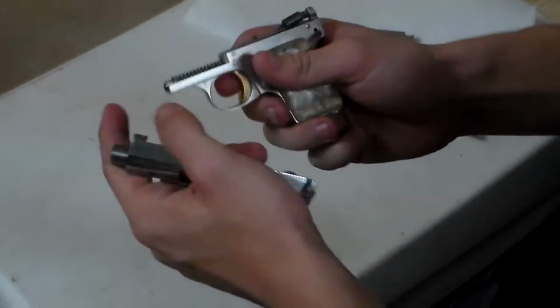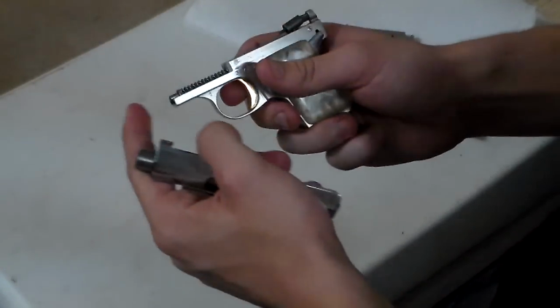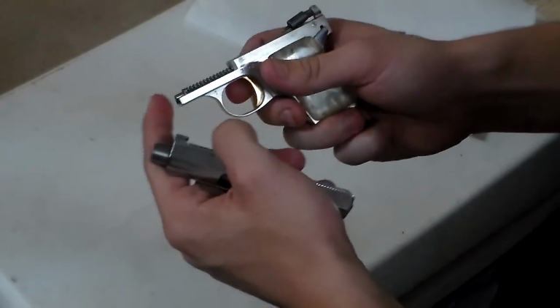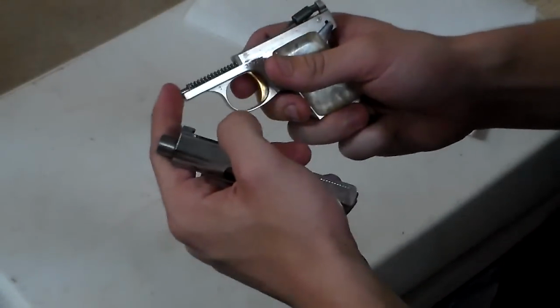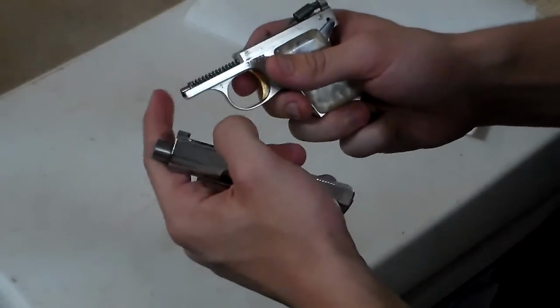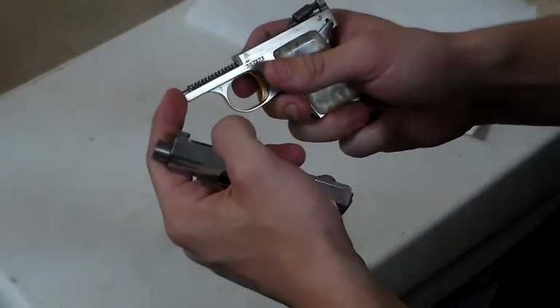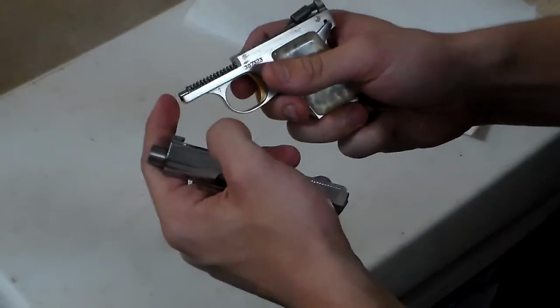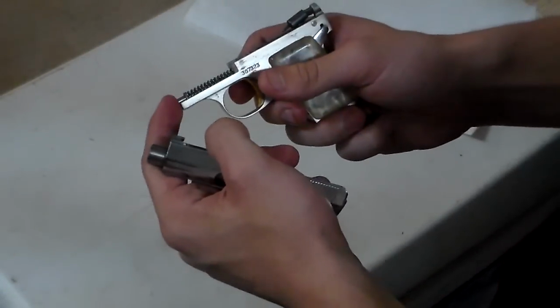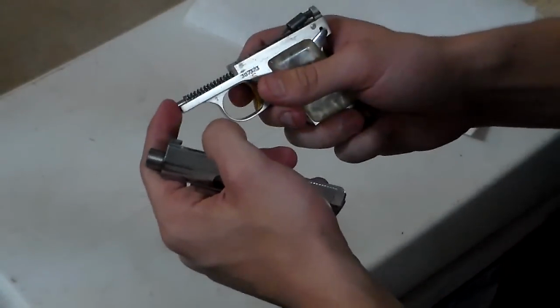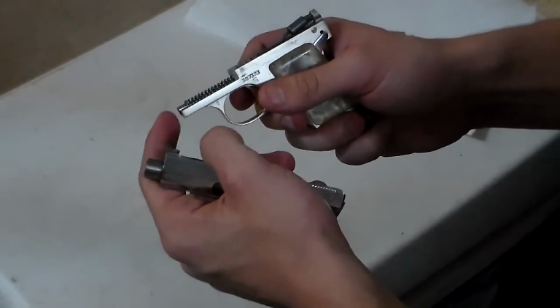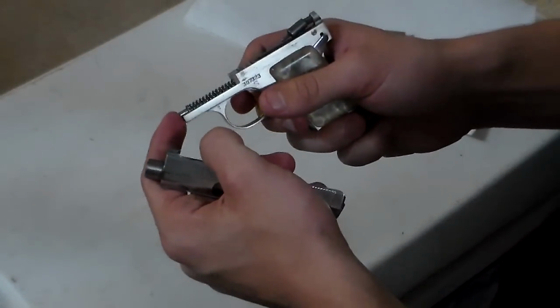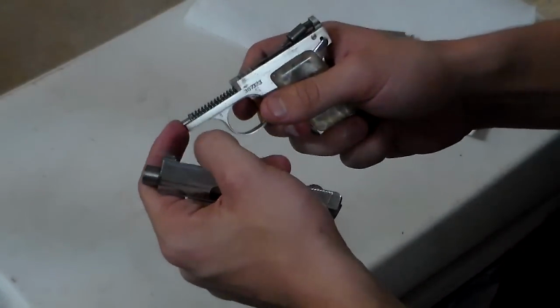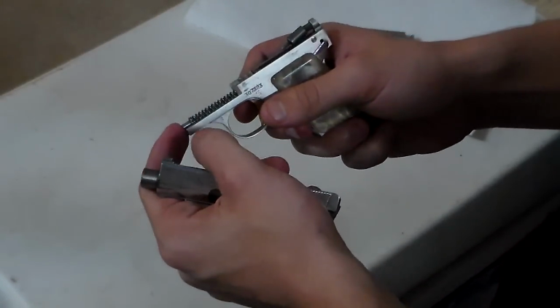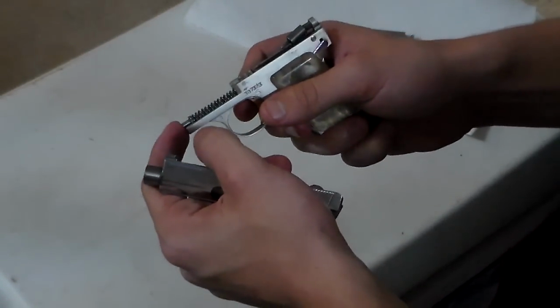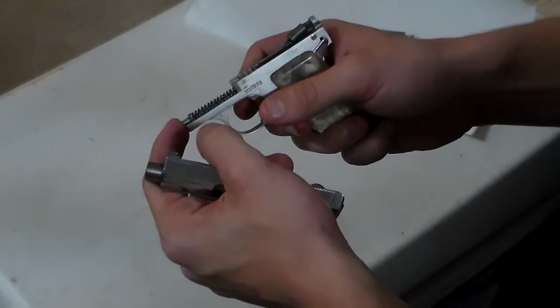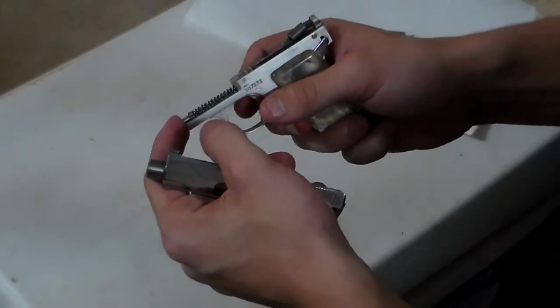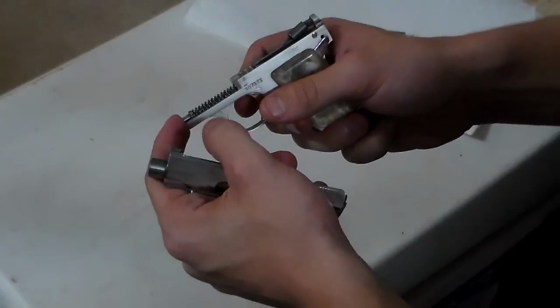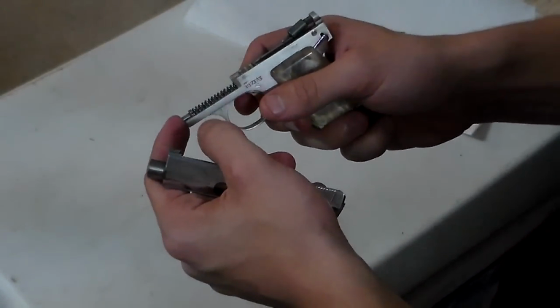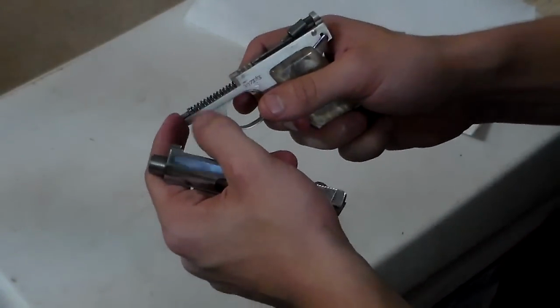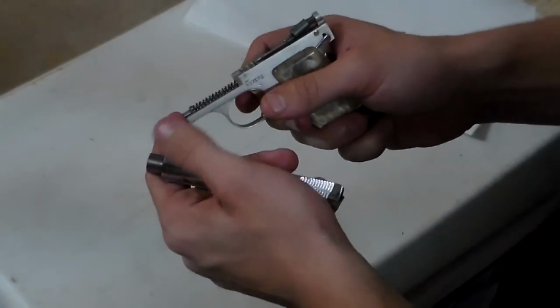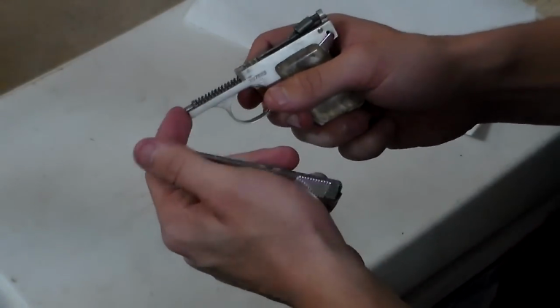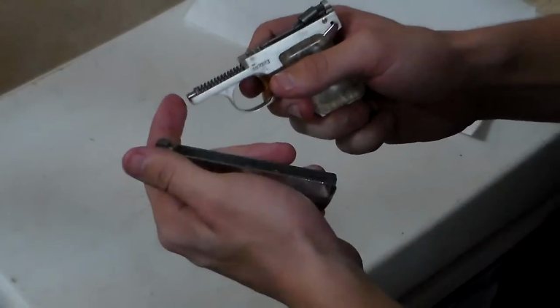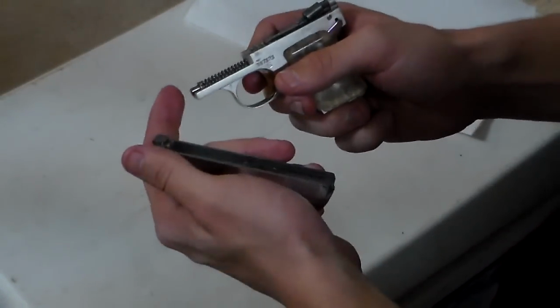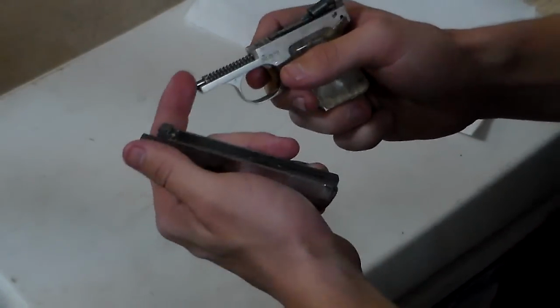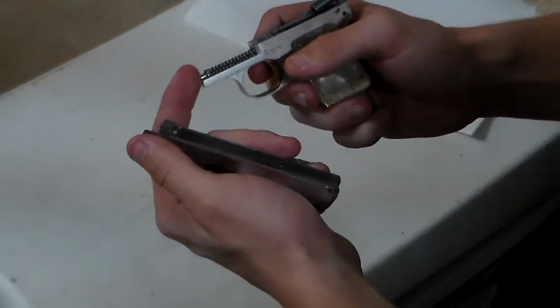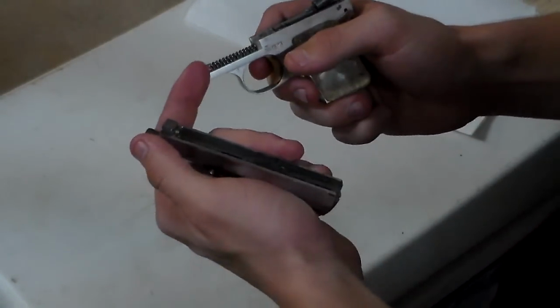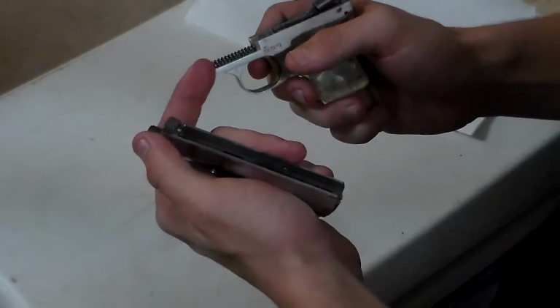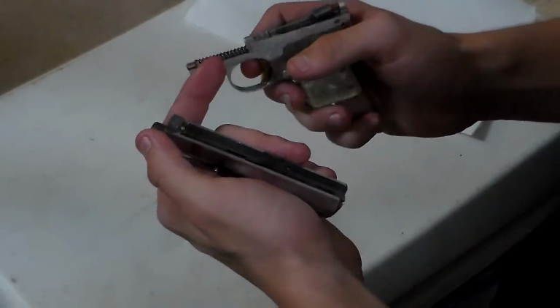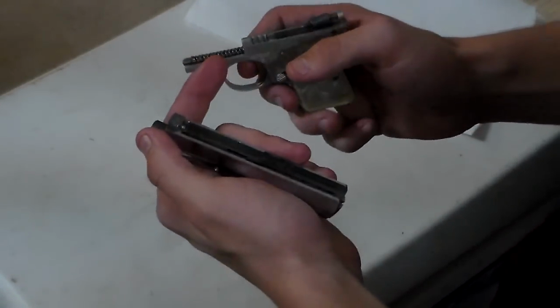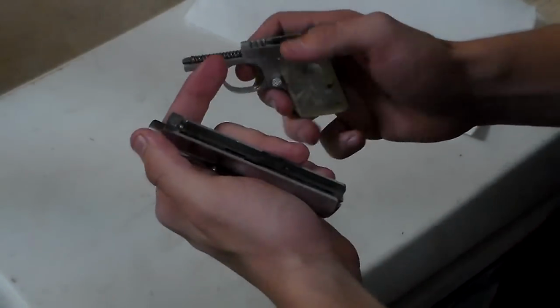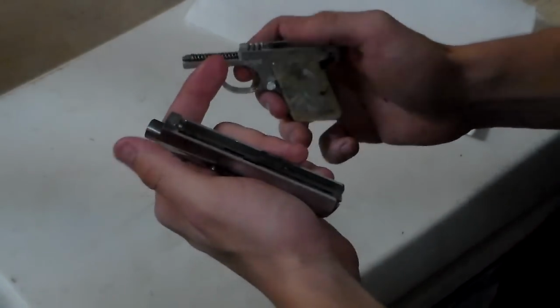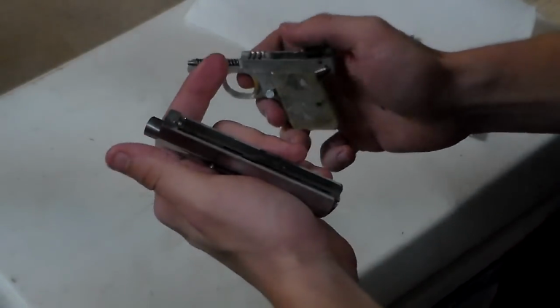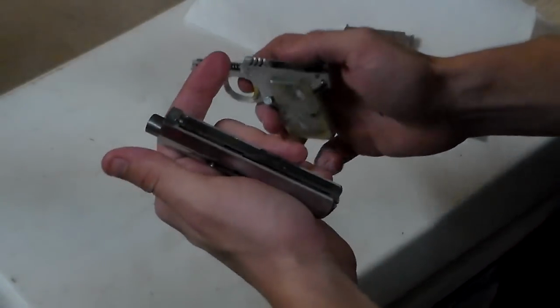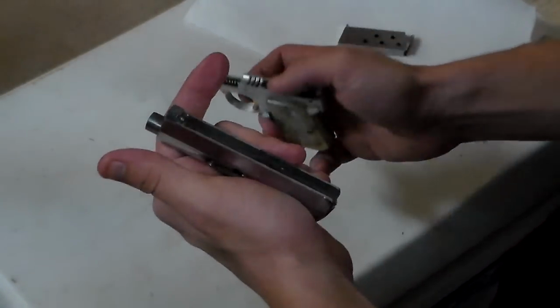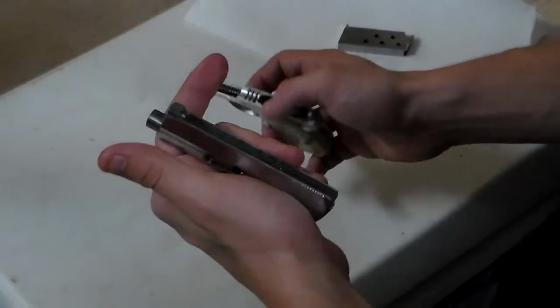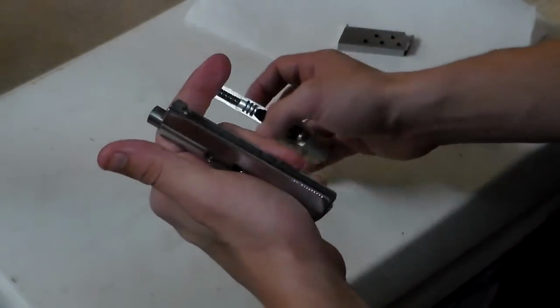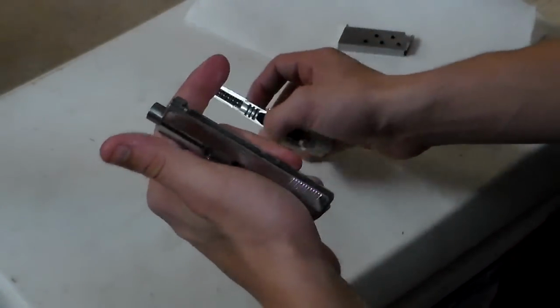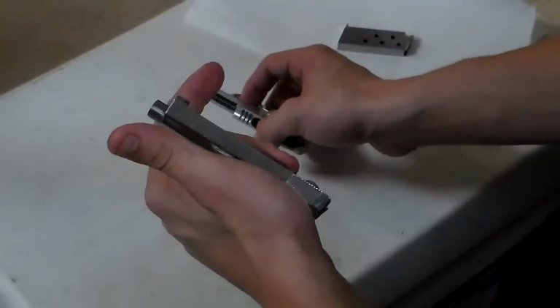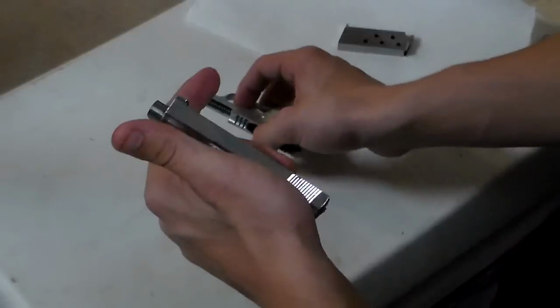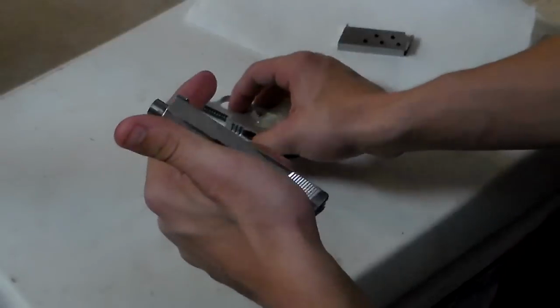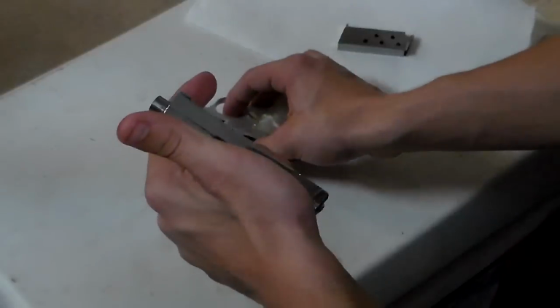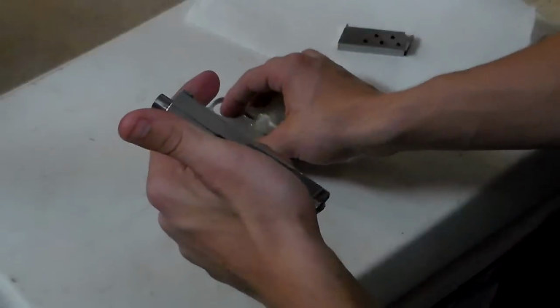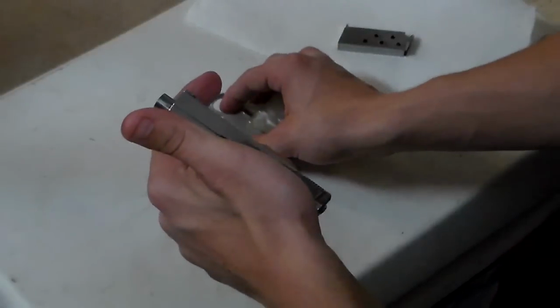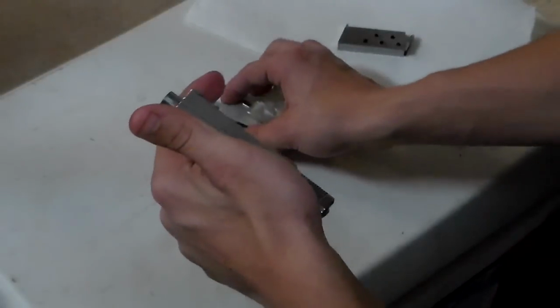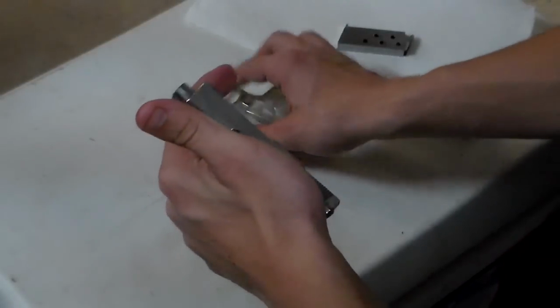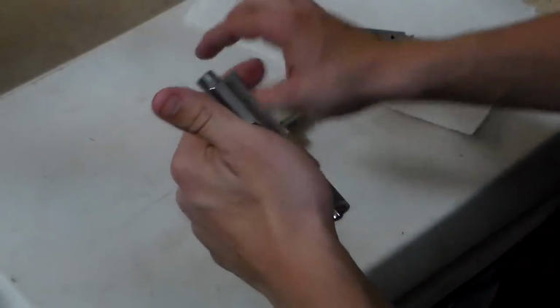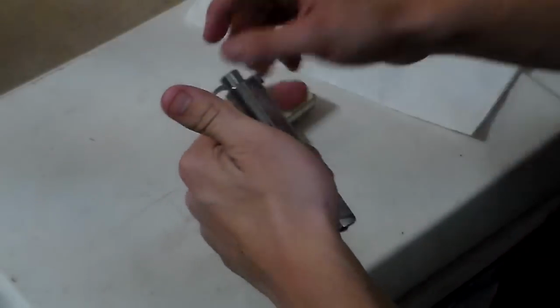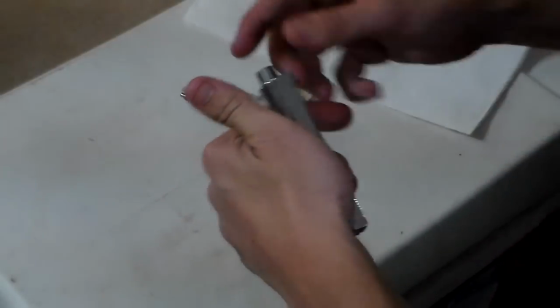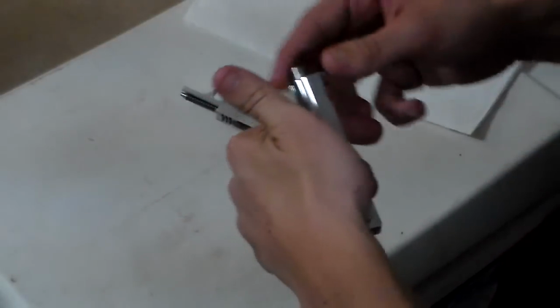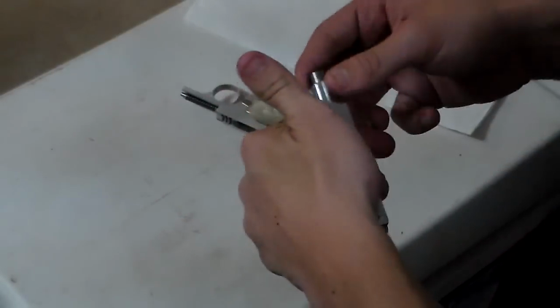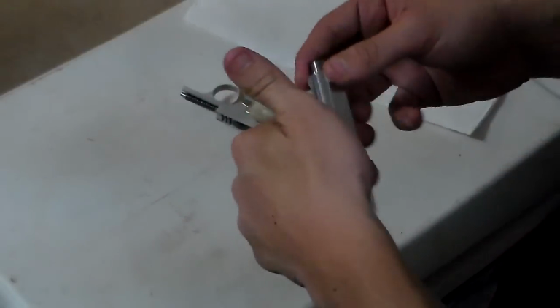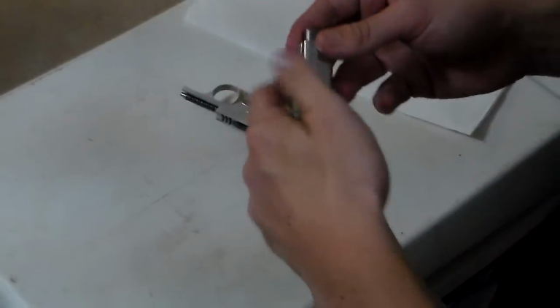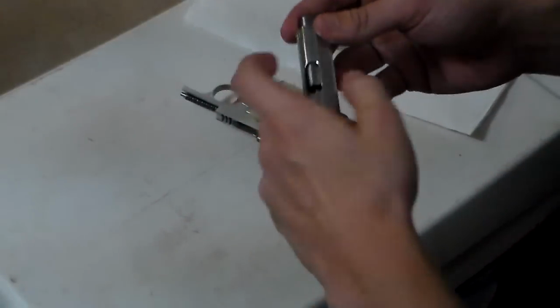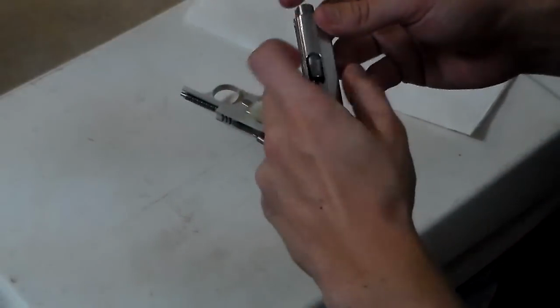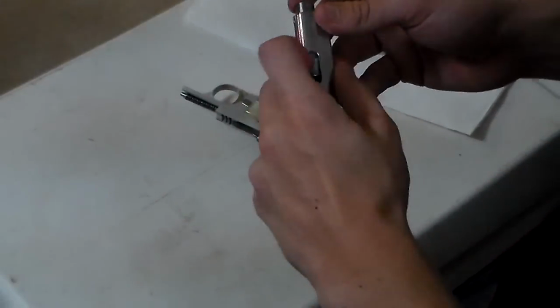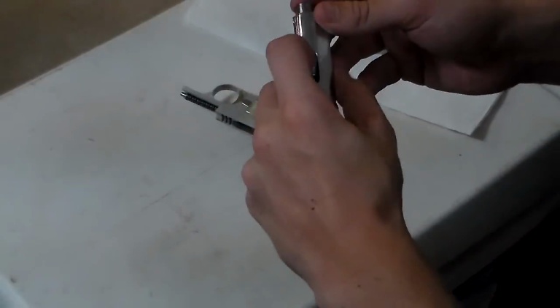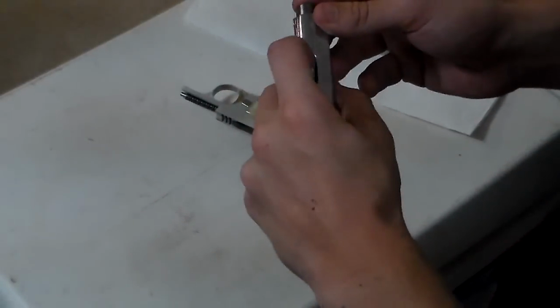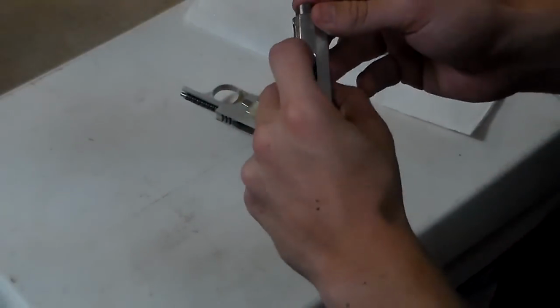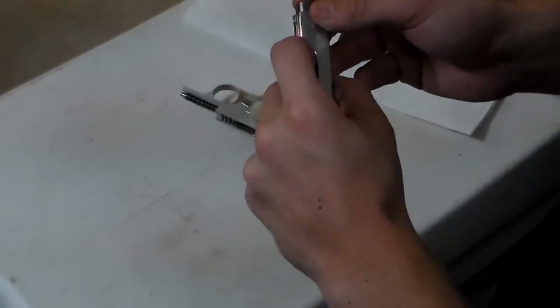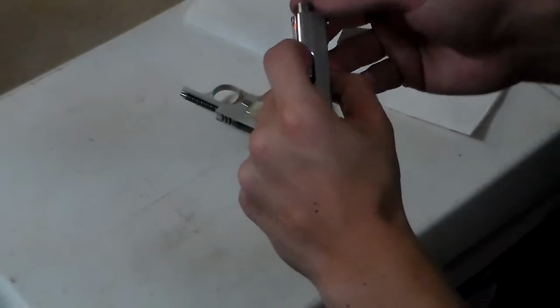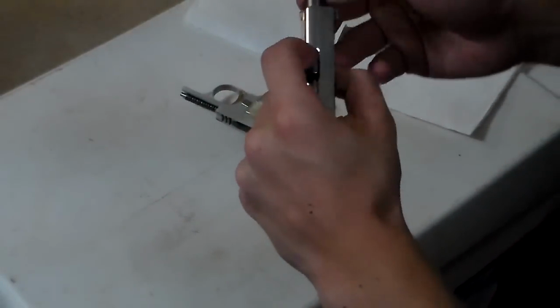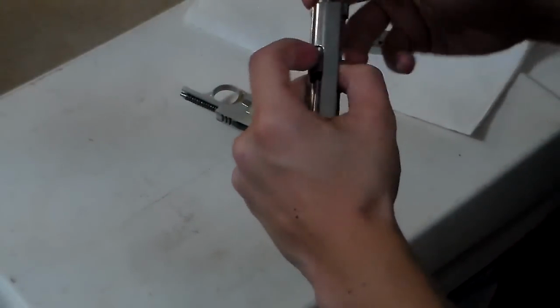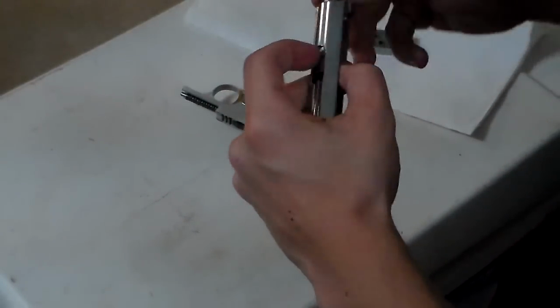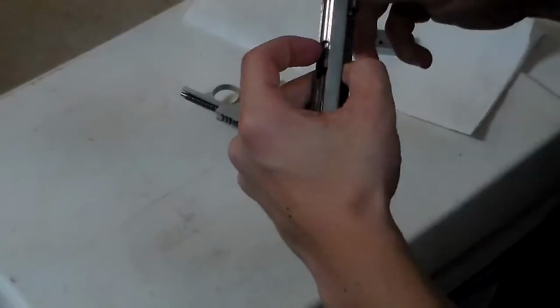Just watch that spring, make sure it doesn't slide out too much. And now you have your main components of the firearm.